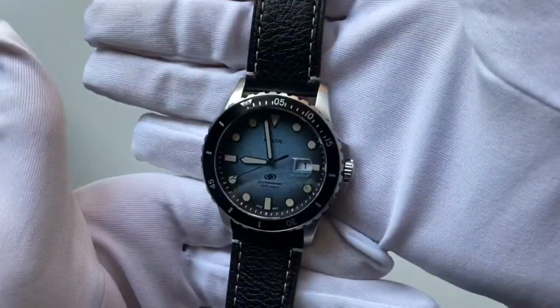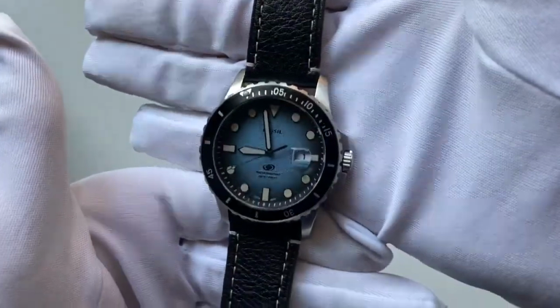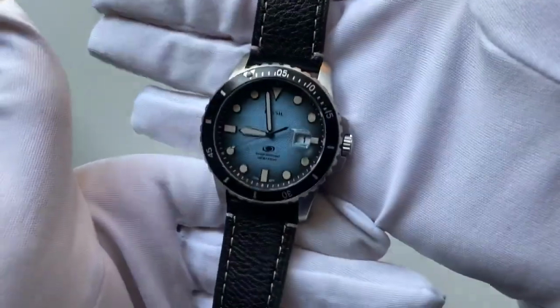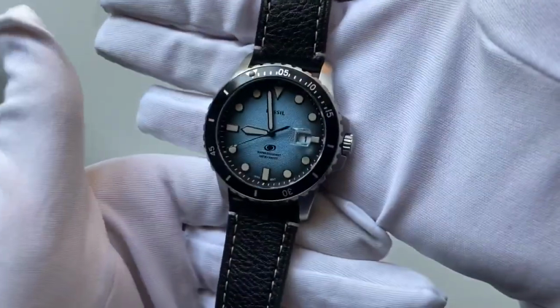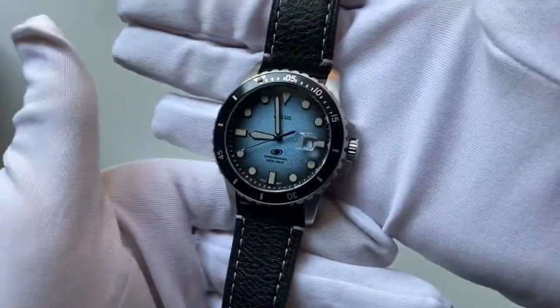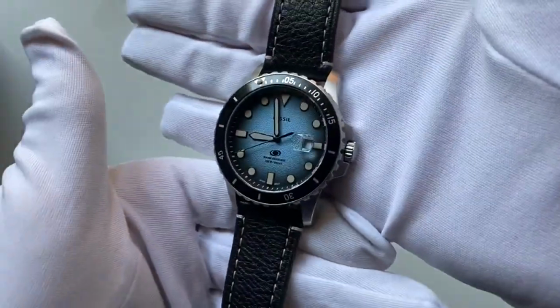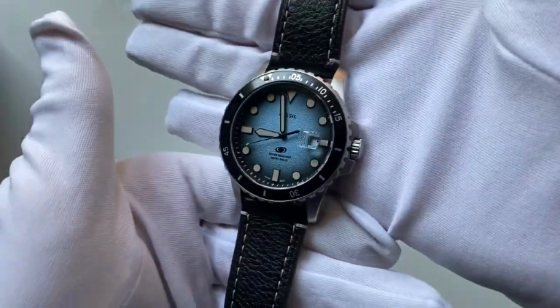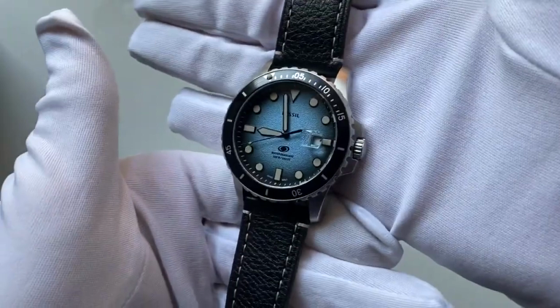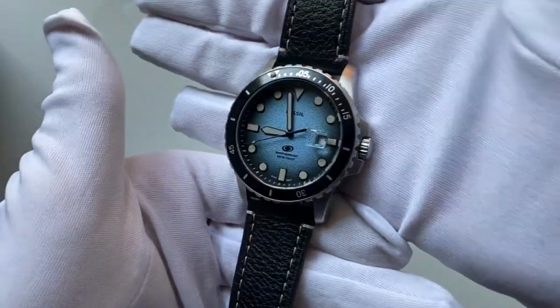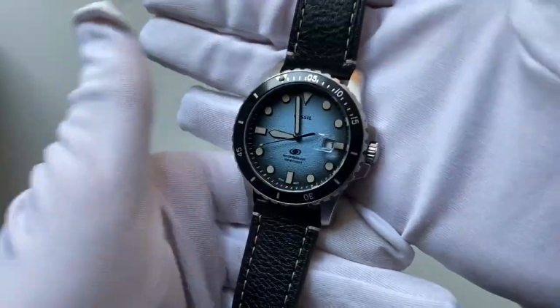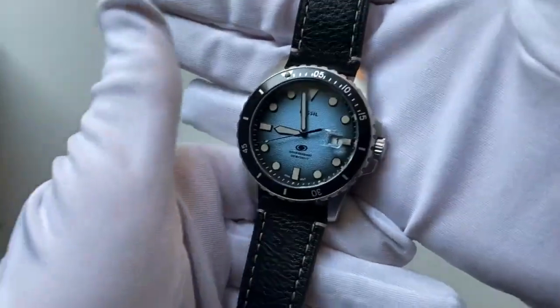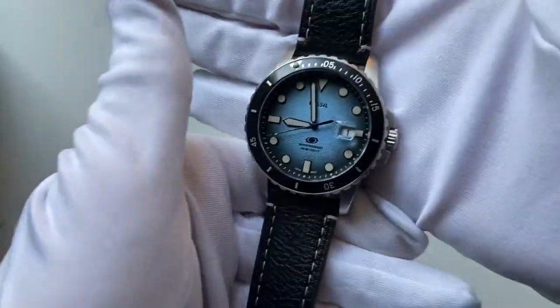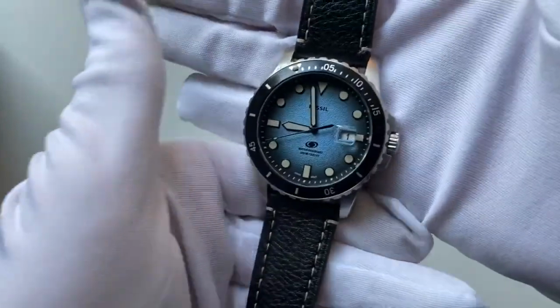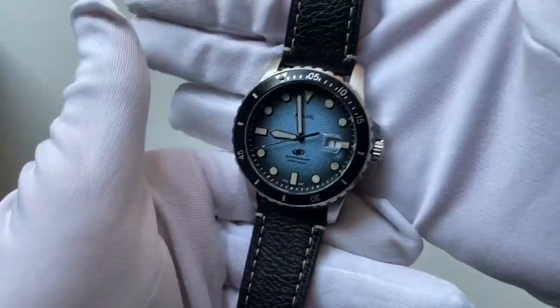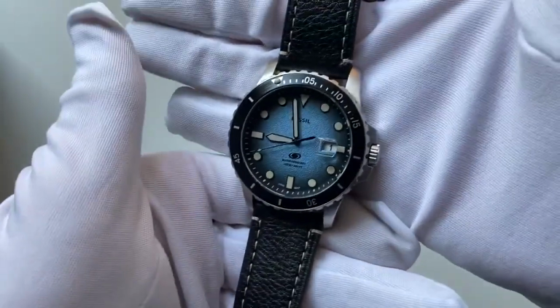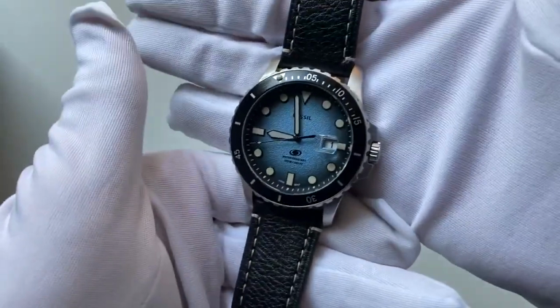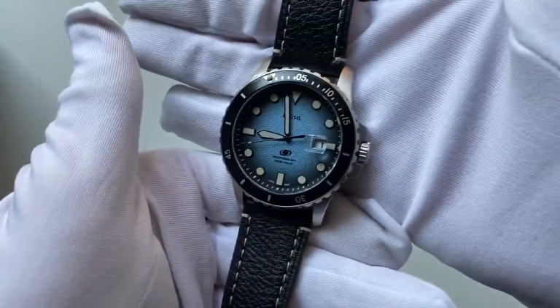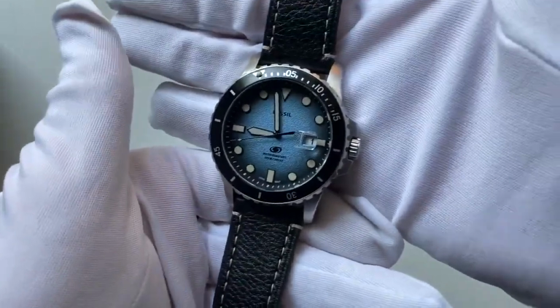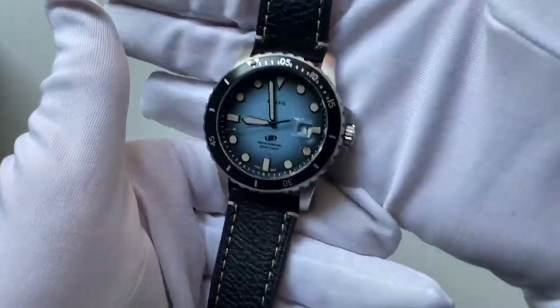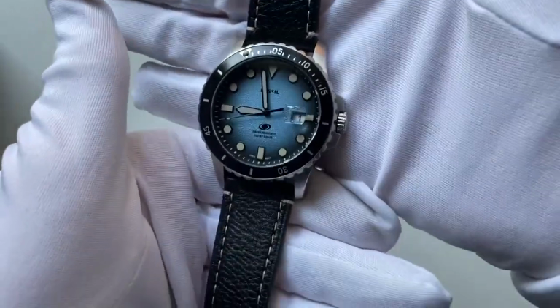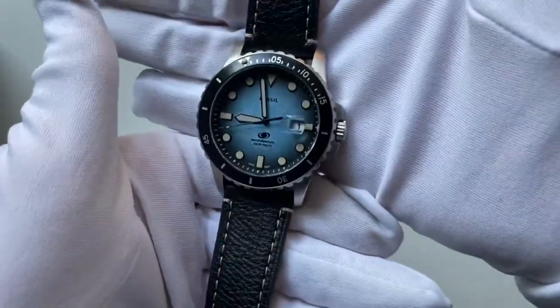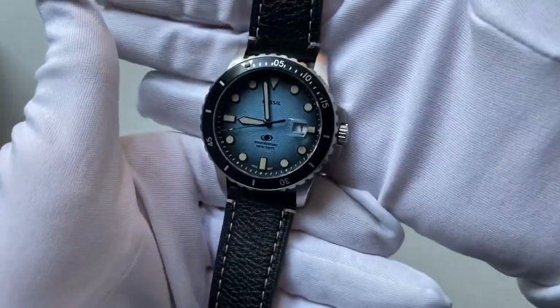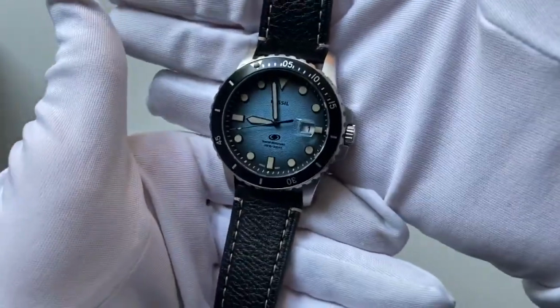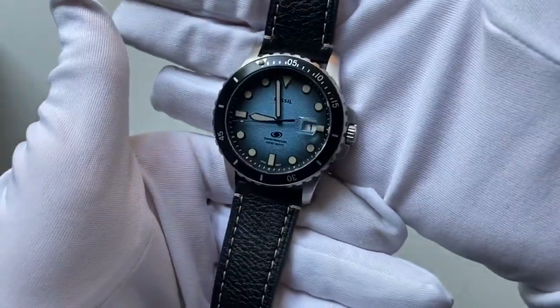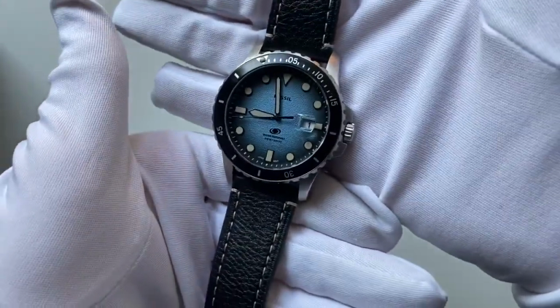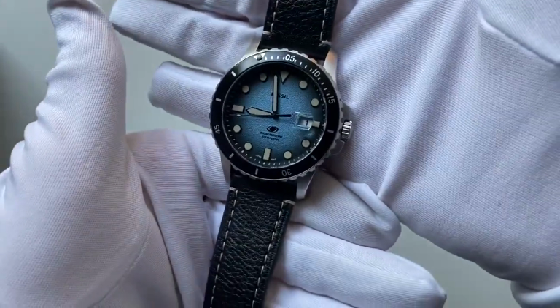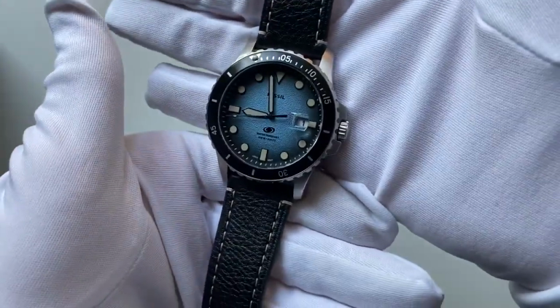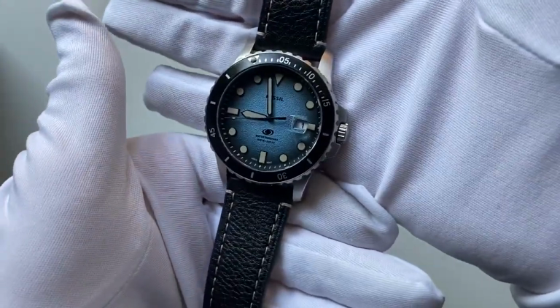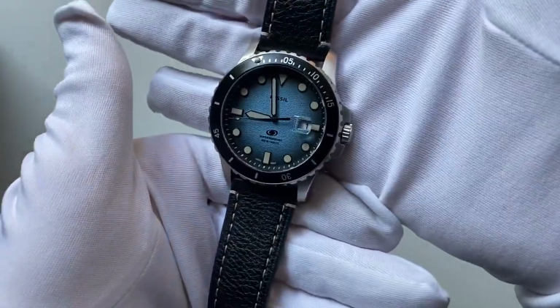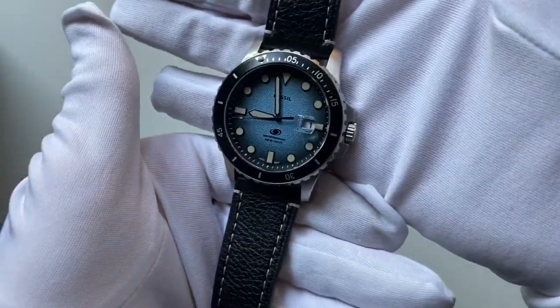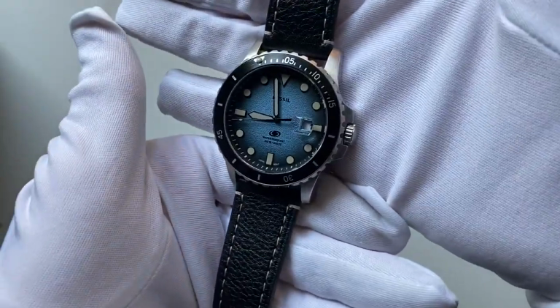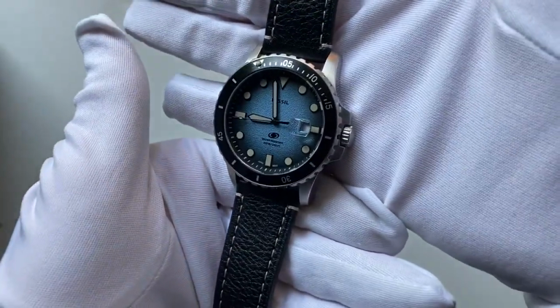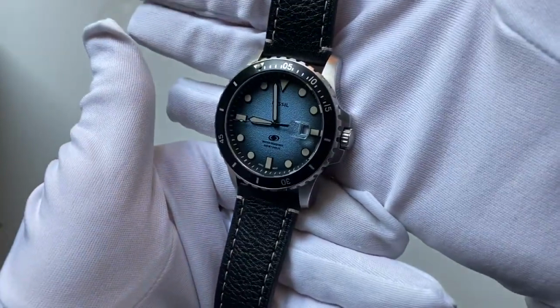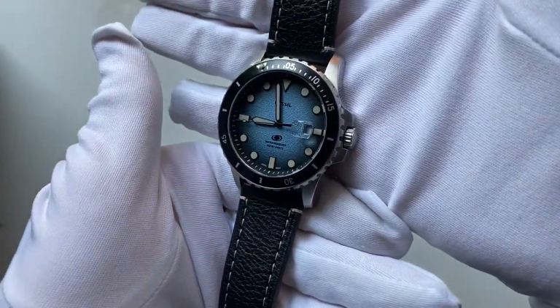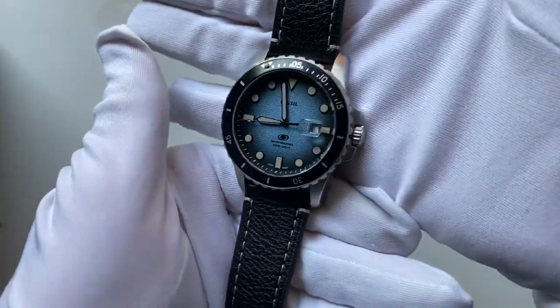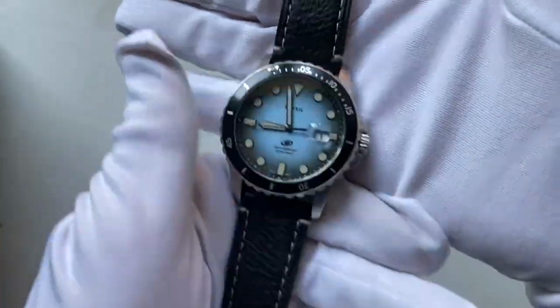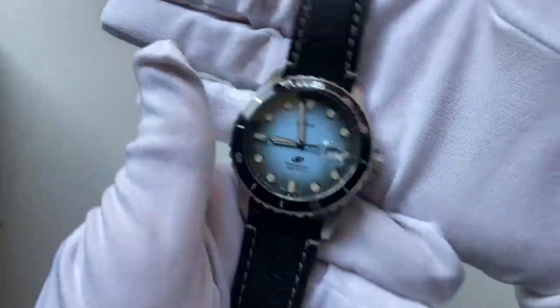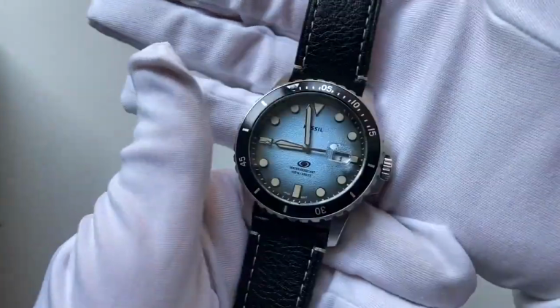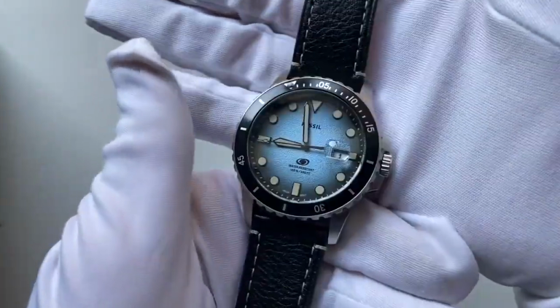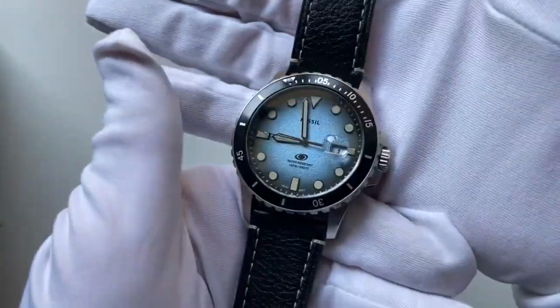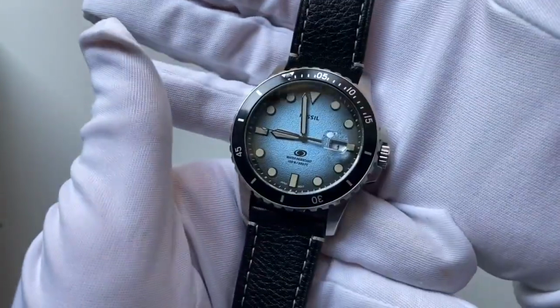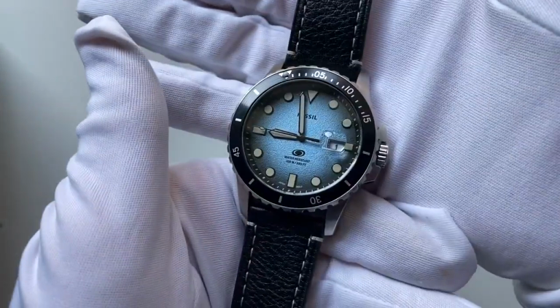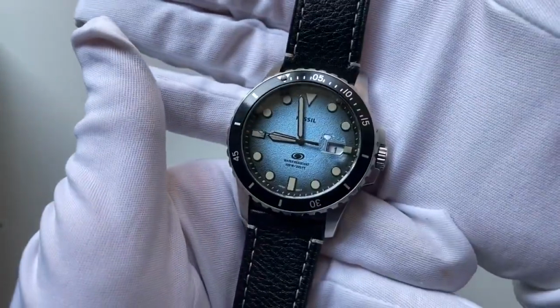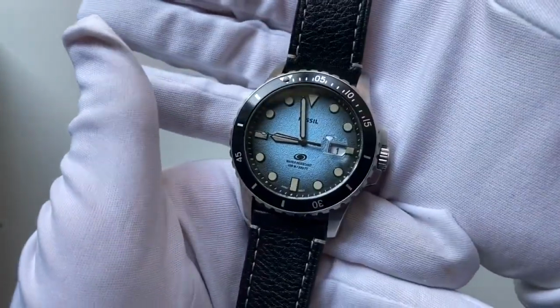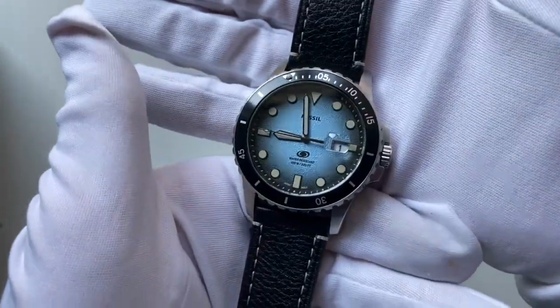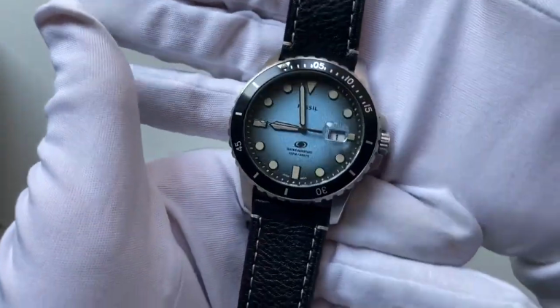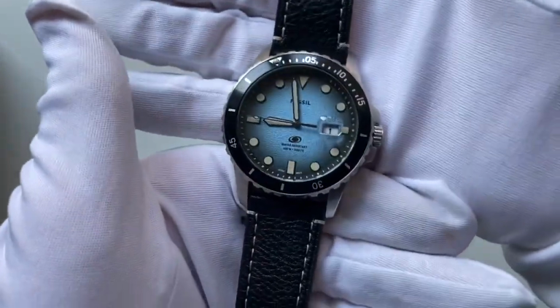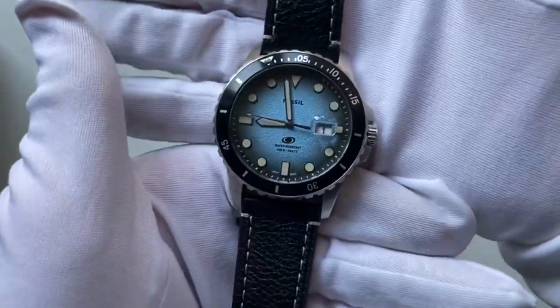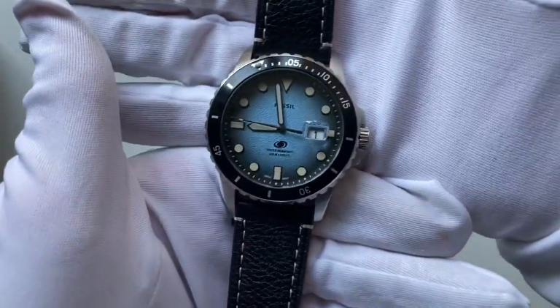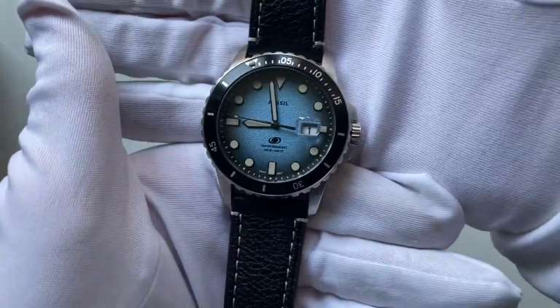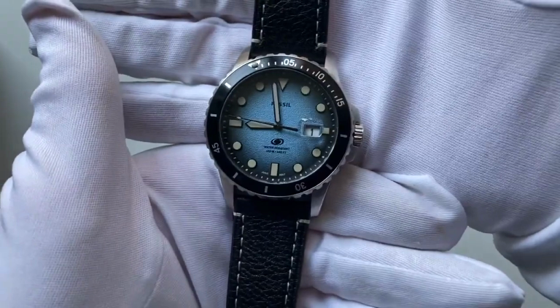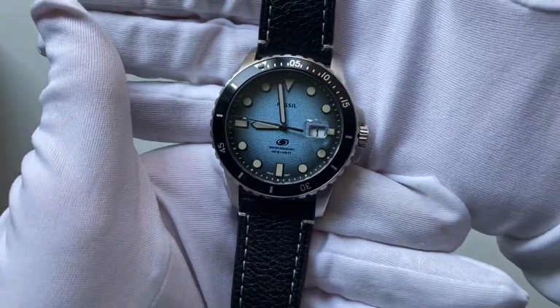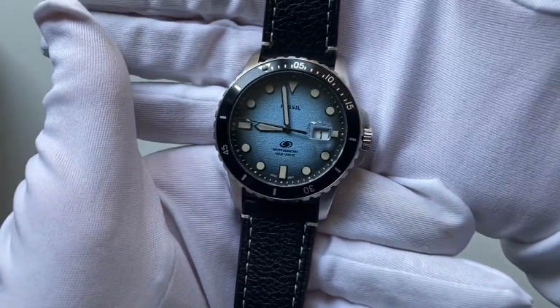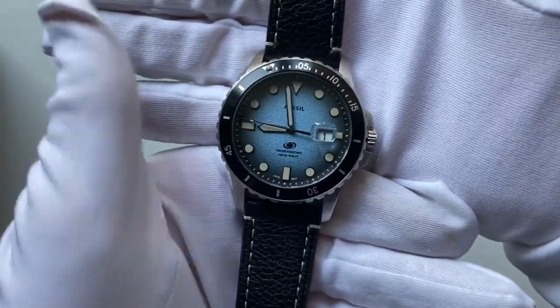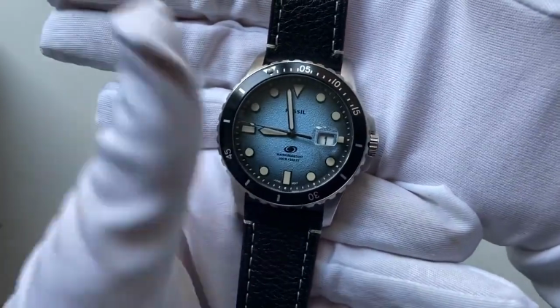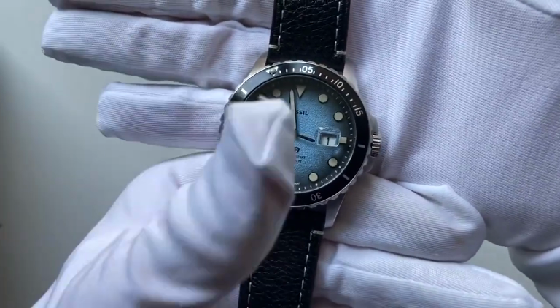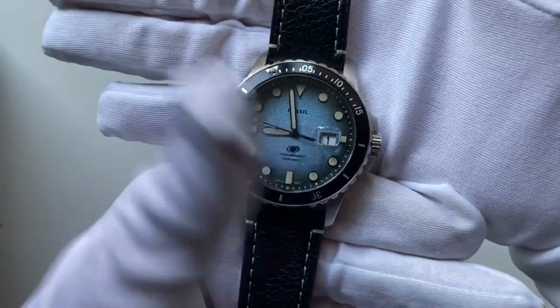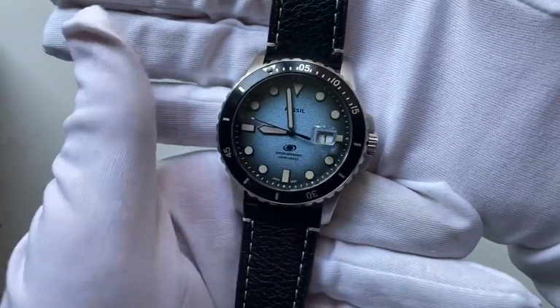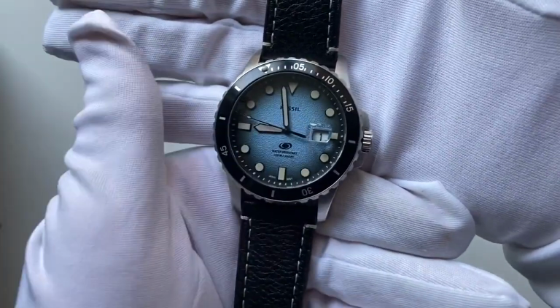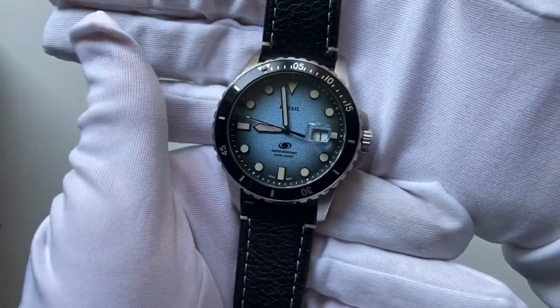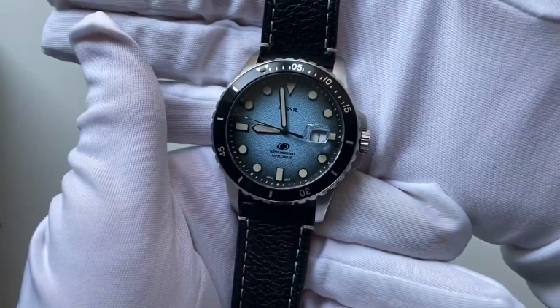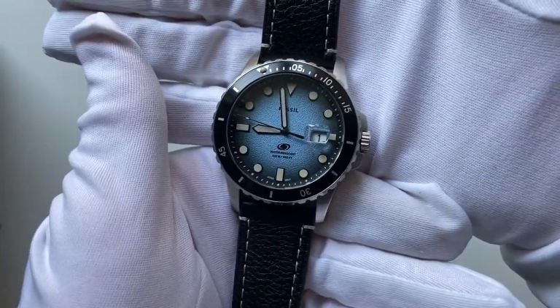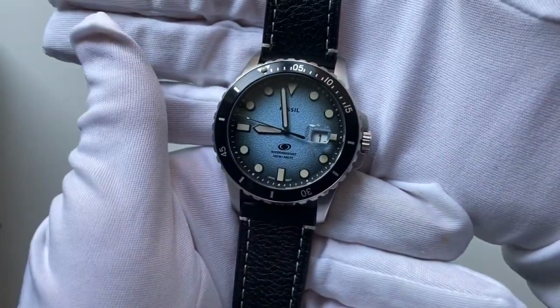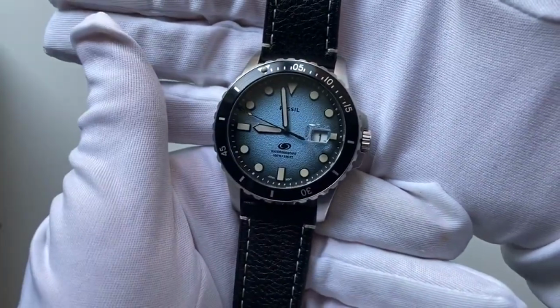Overall my impression is that it's a nice watch, but it does have to be for an acquired taste. Anyway, I hope you enjoyed the video and I'll see you in the next one.